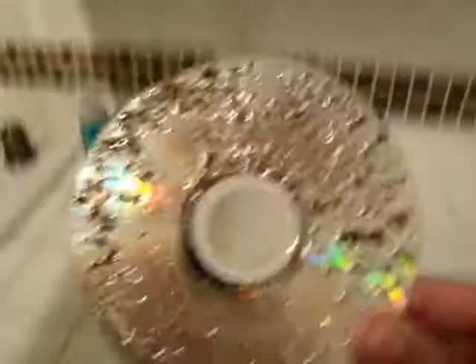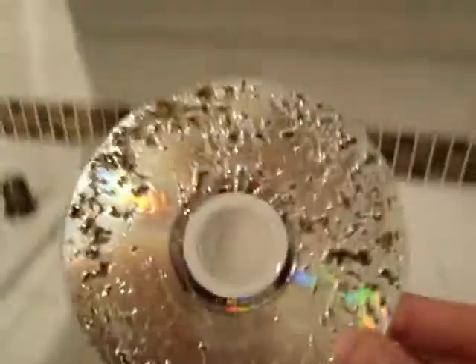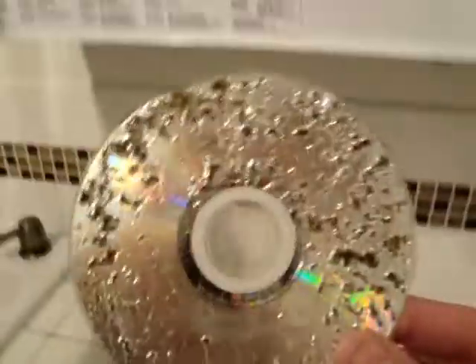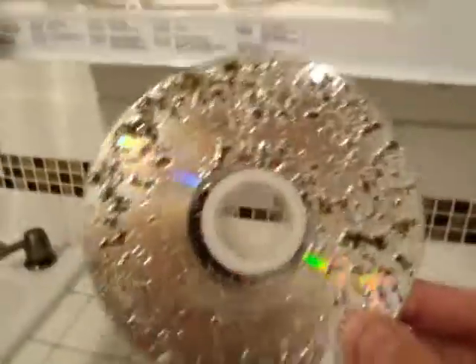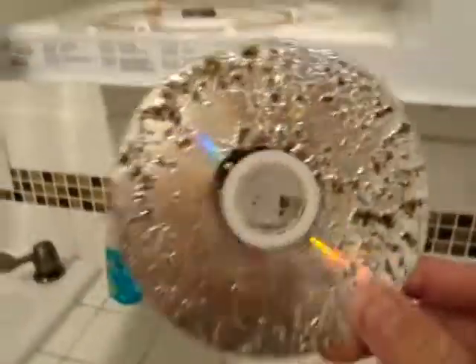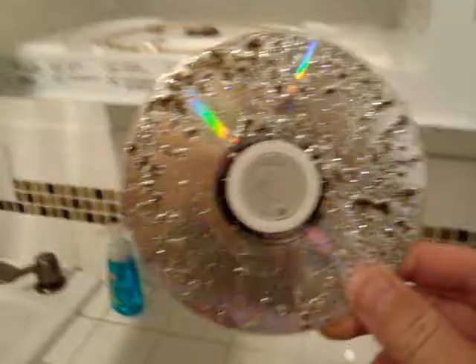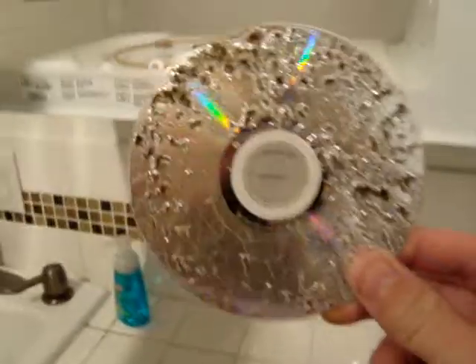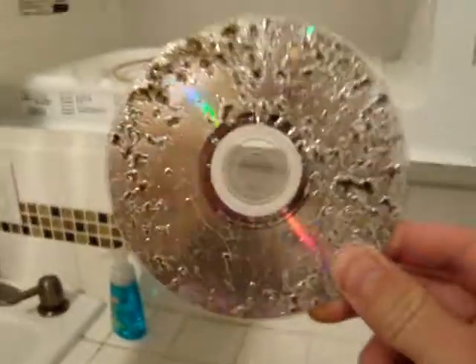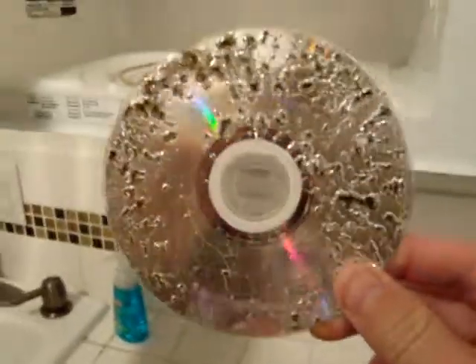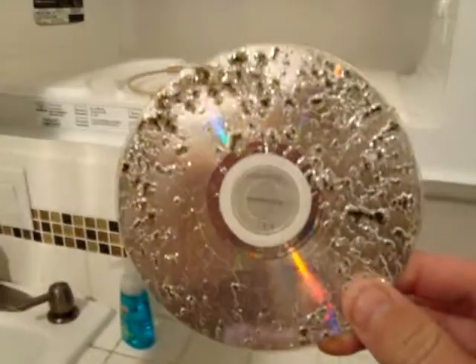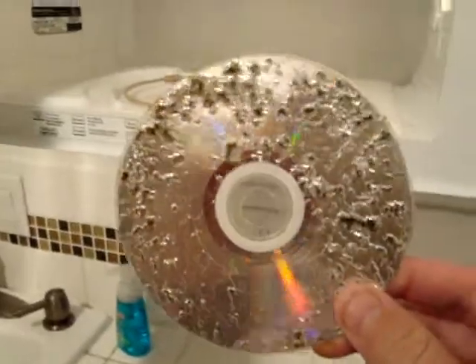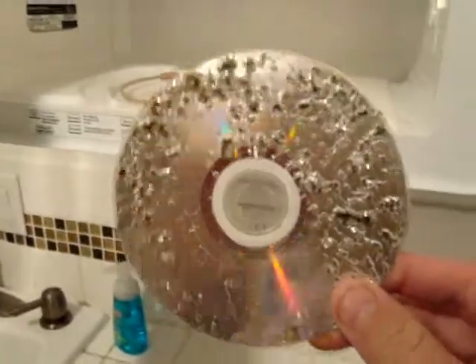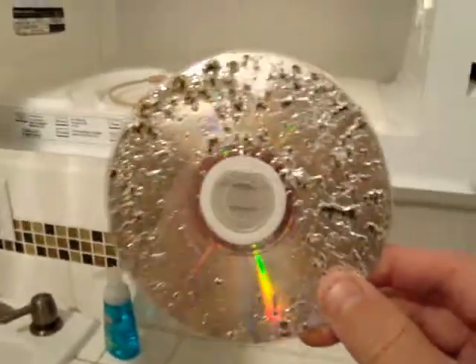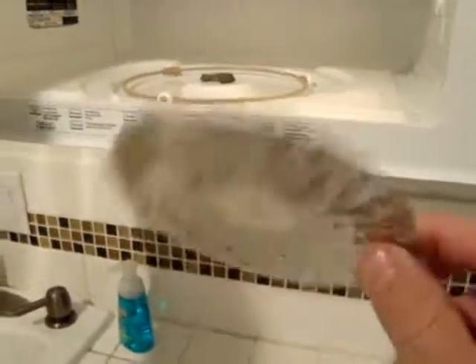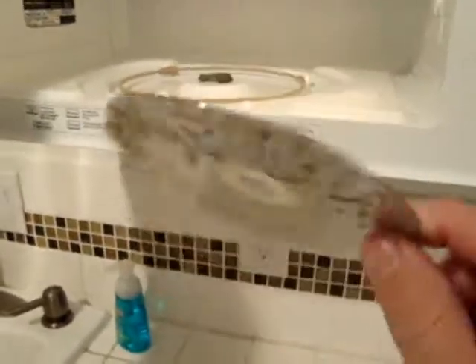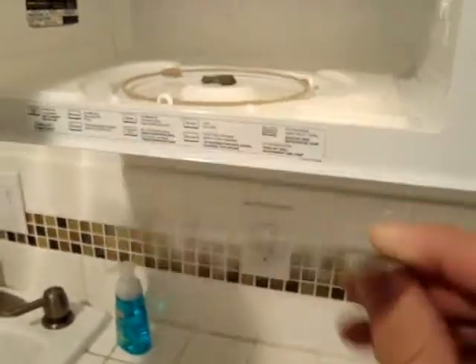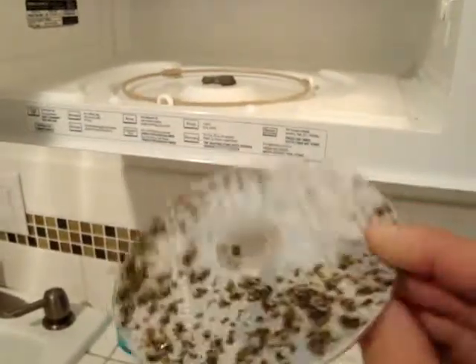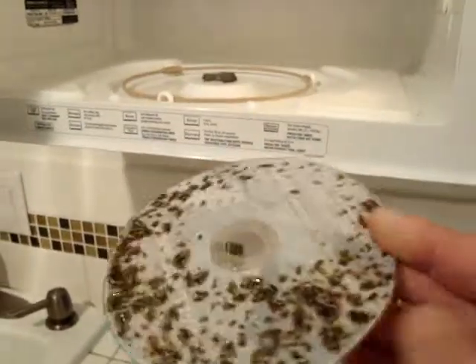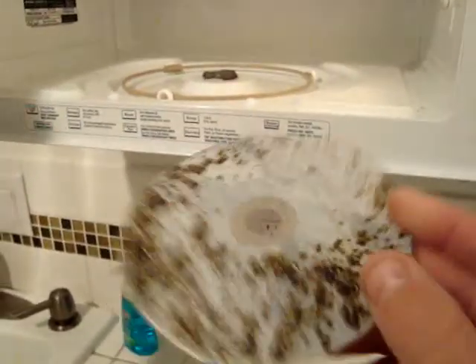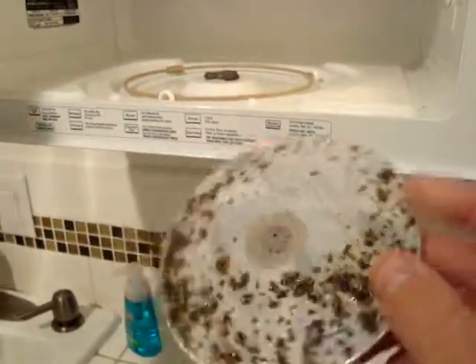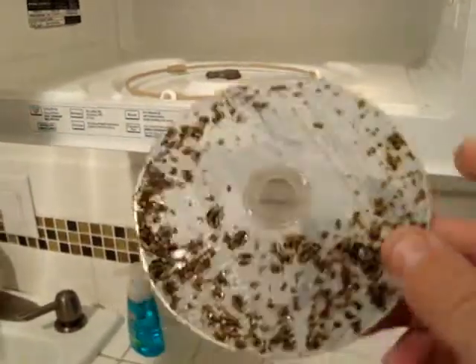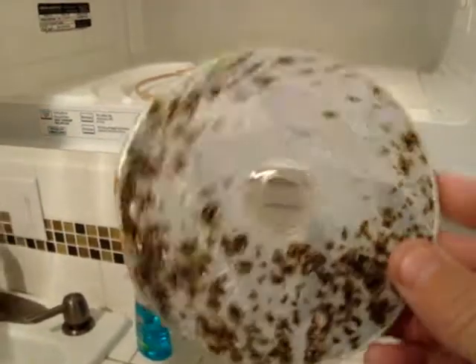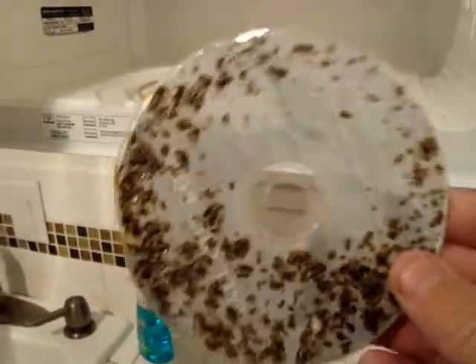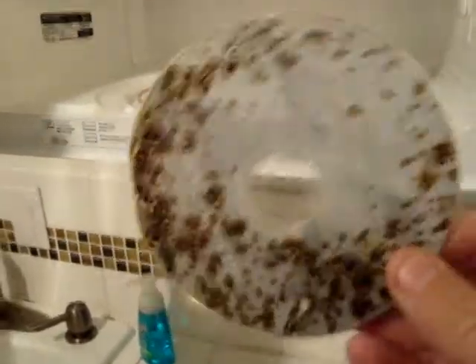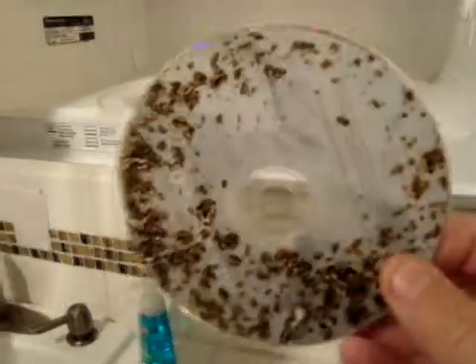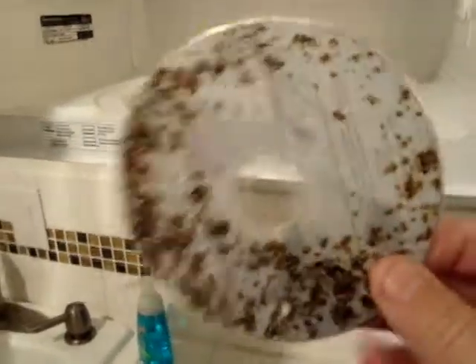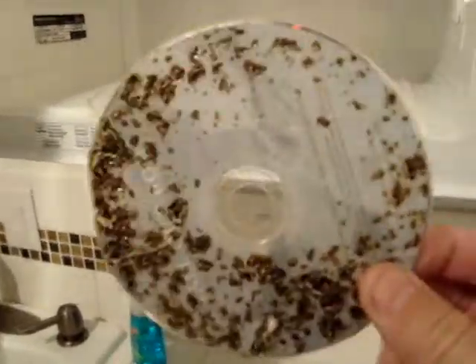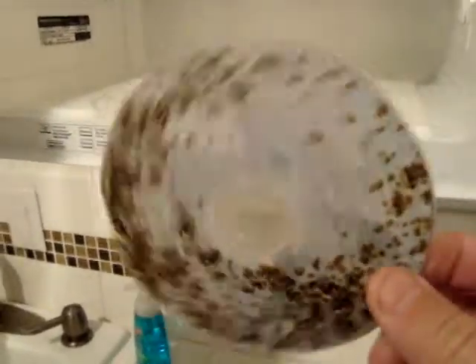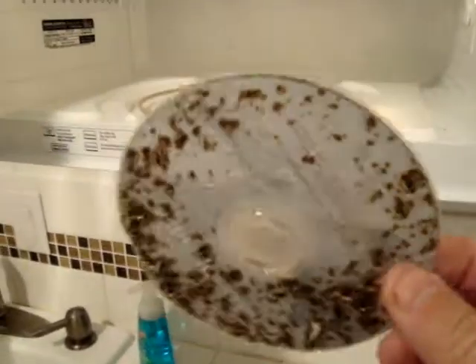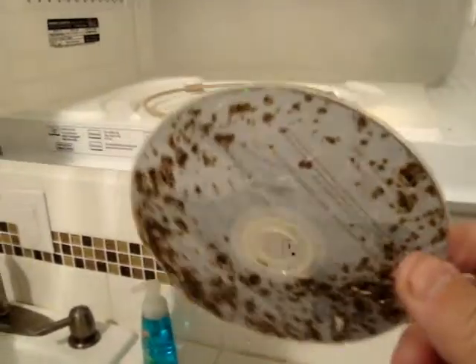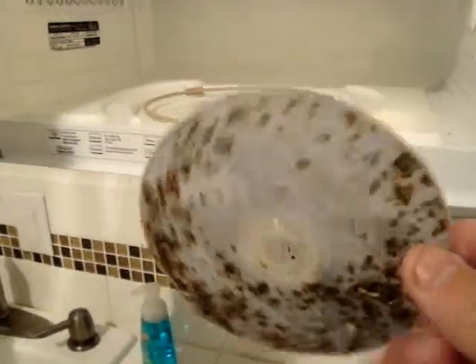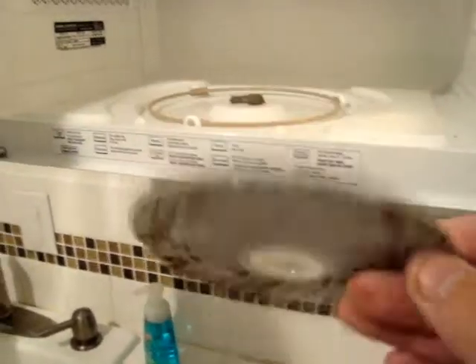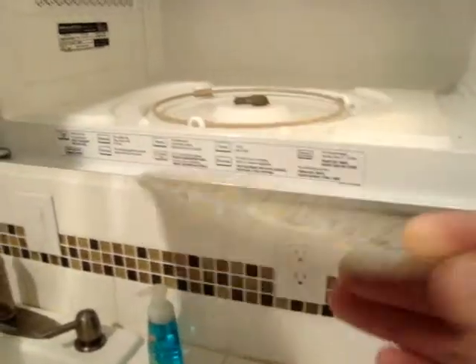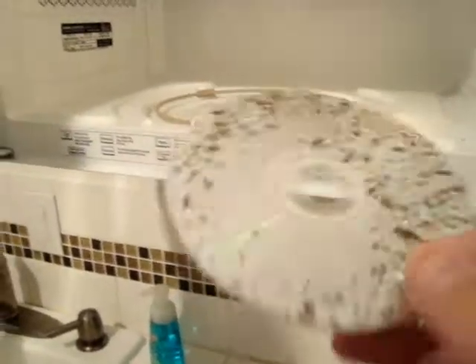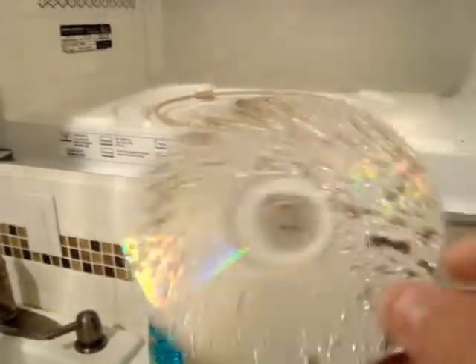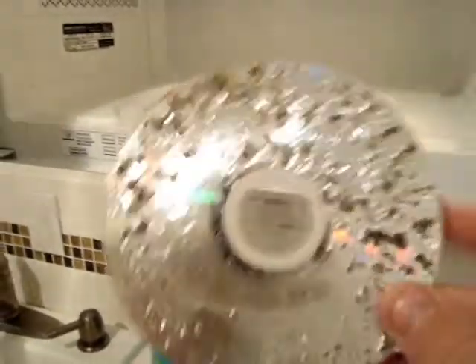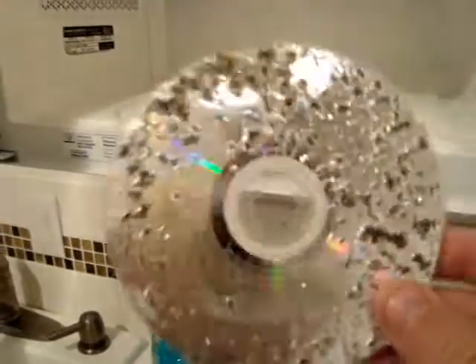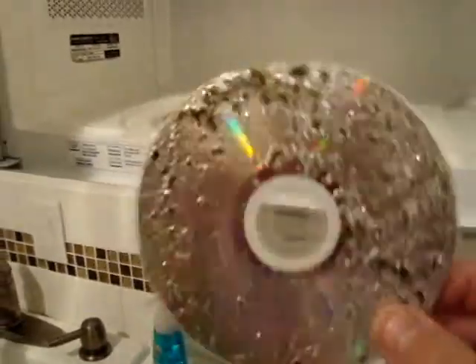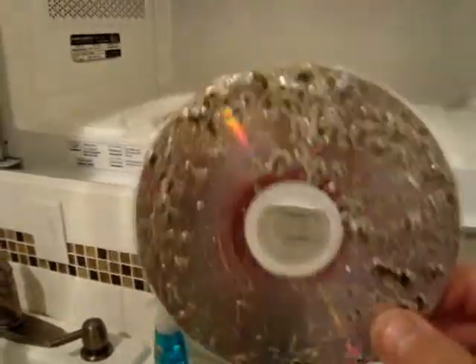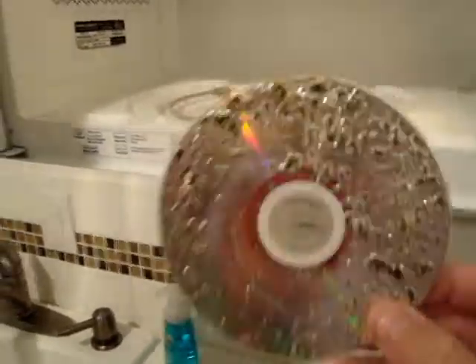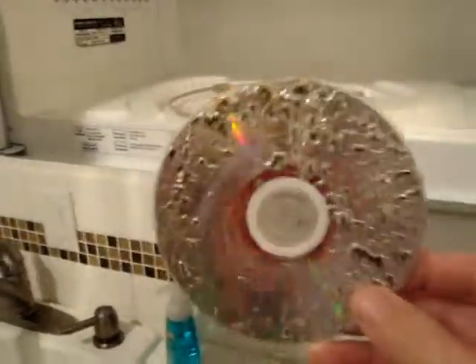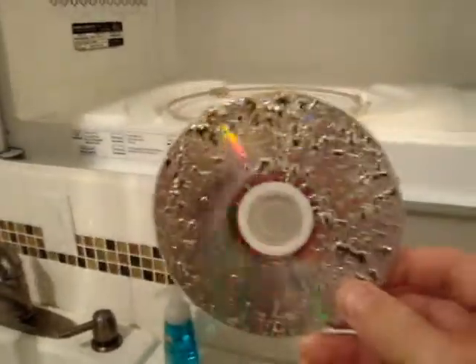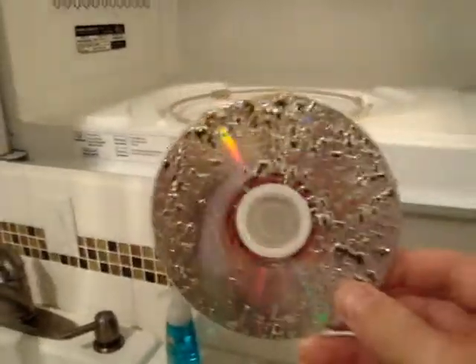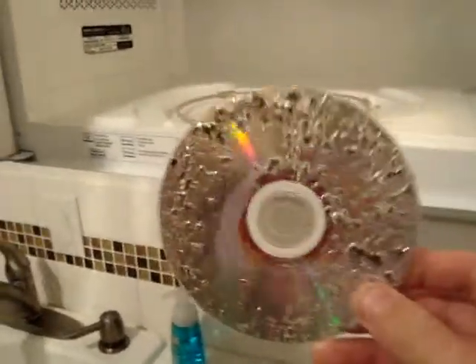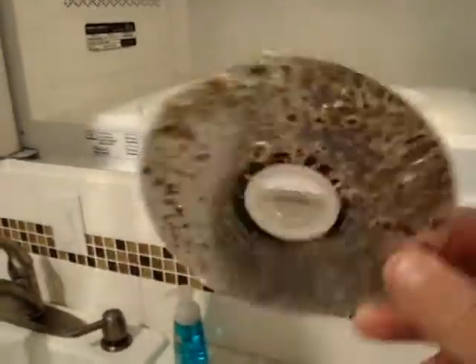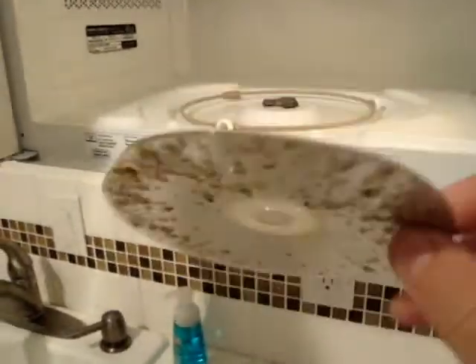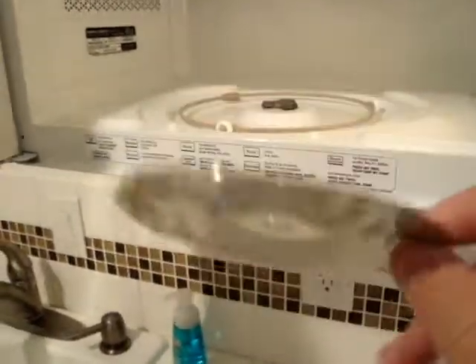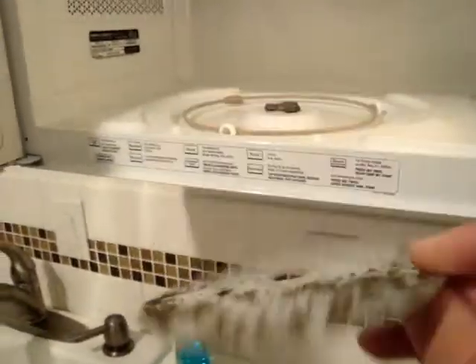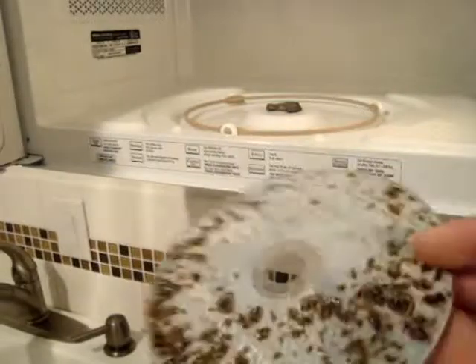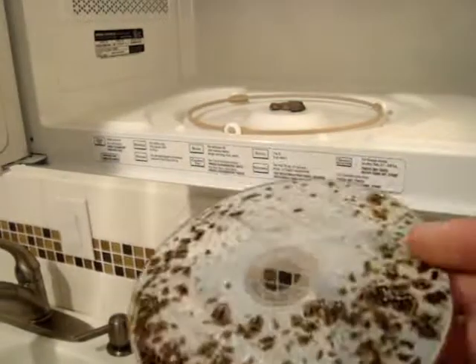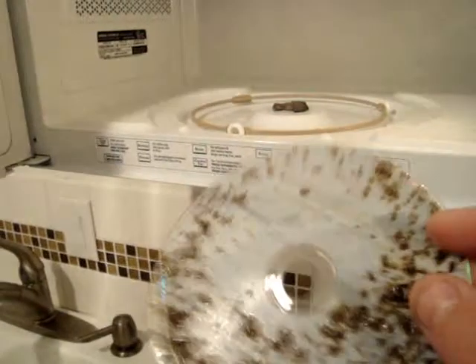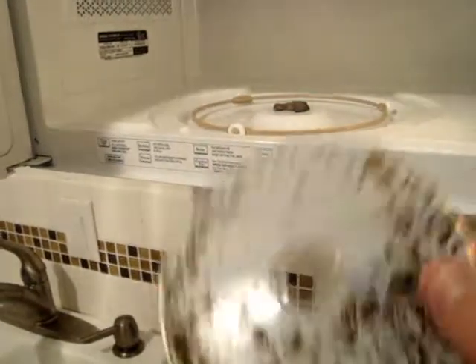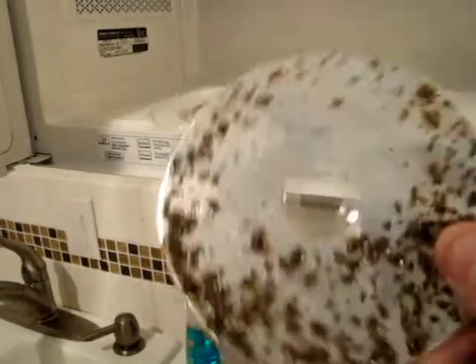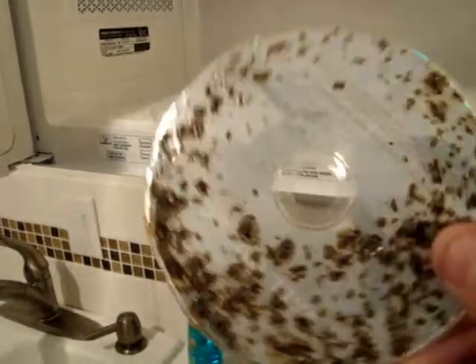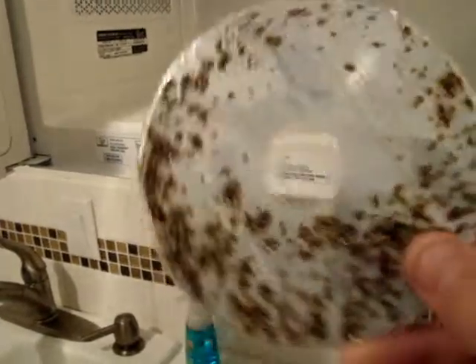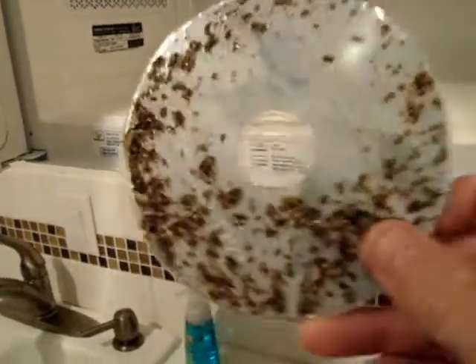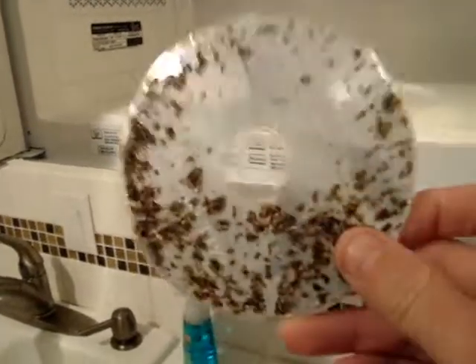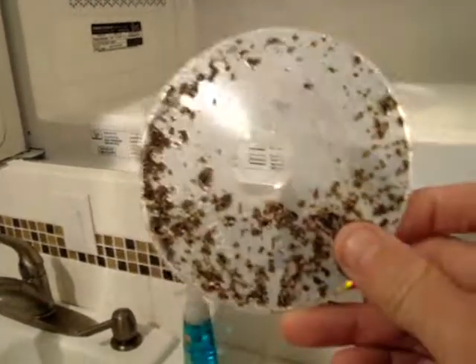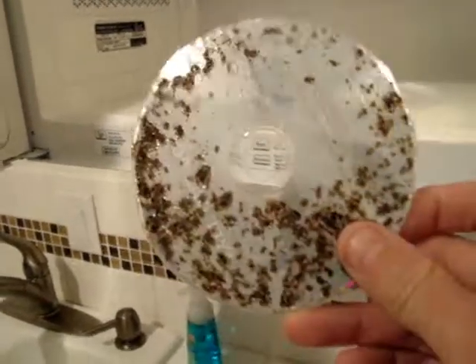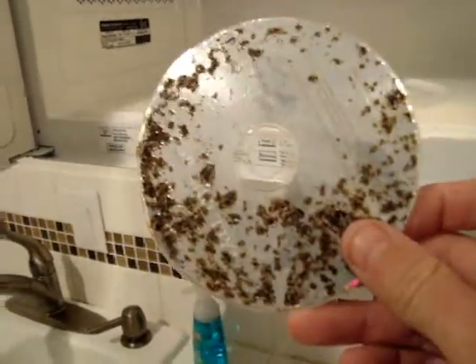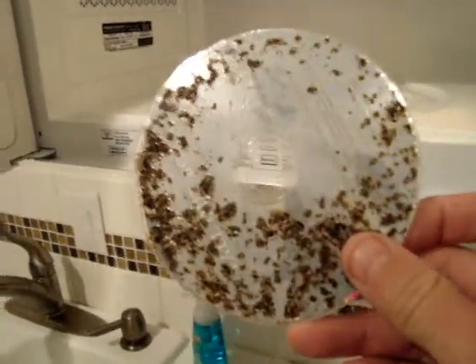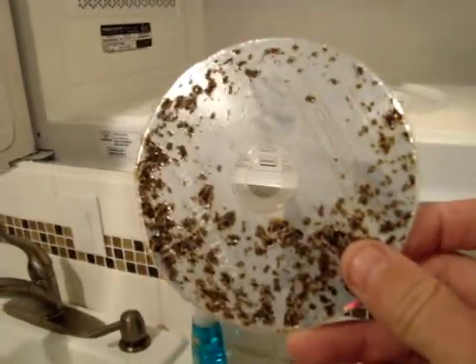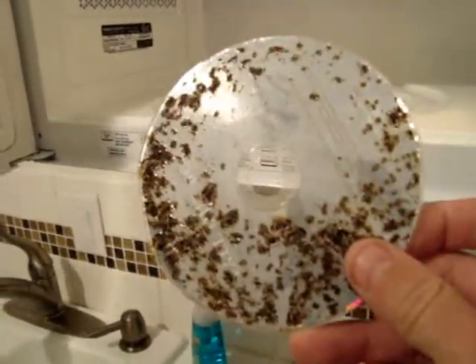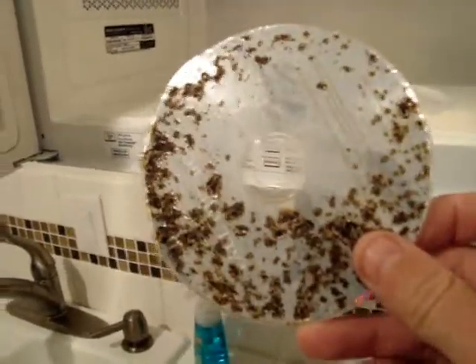Looks pretty cool, doesn't it? Now you can hang that sucker as a souvenir in your rearview mirror or wherever else you choose.